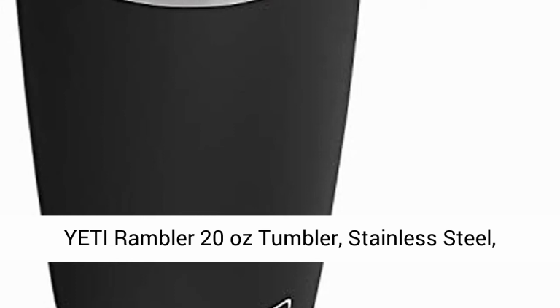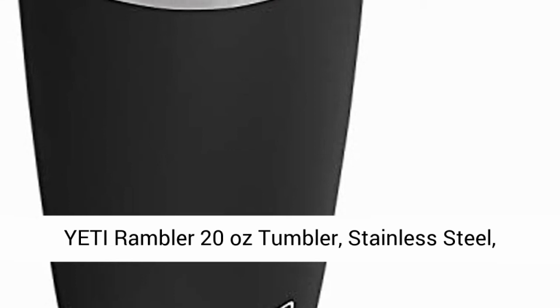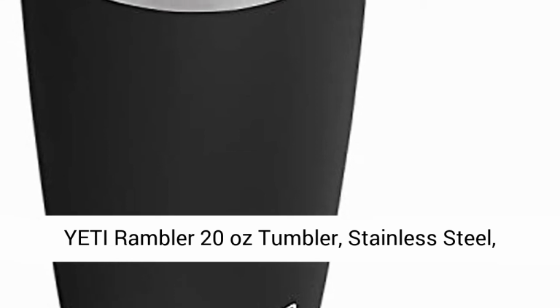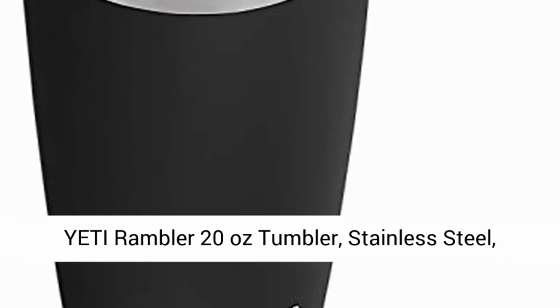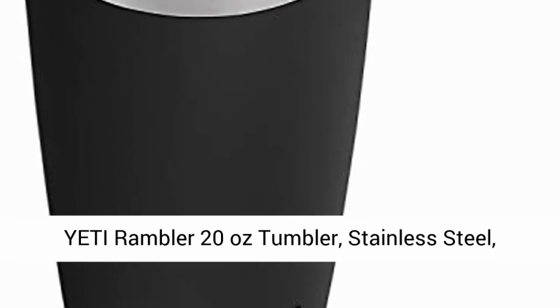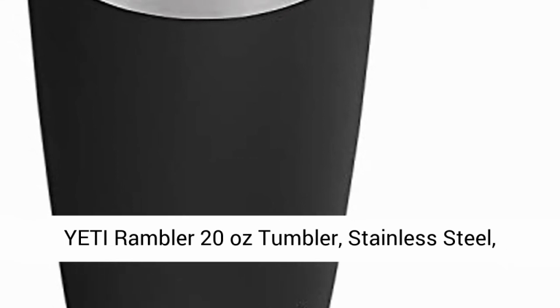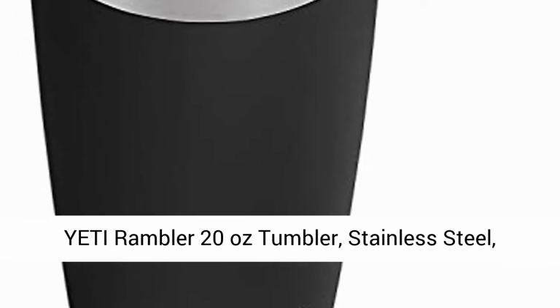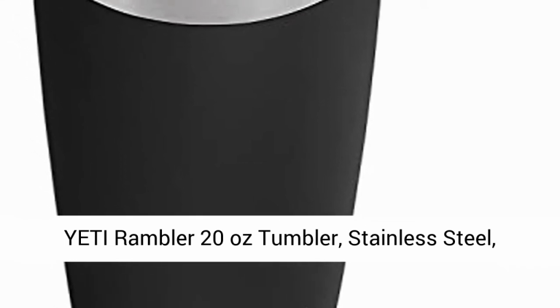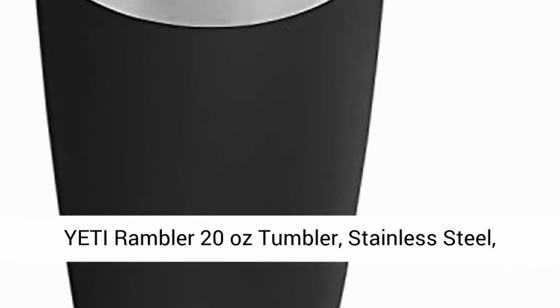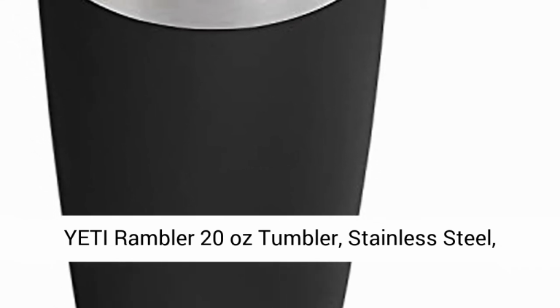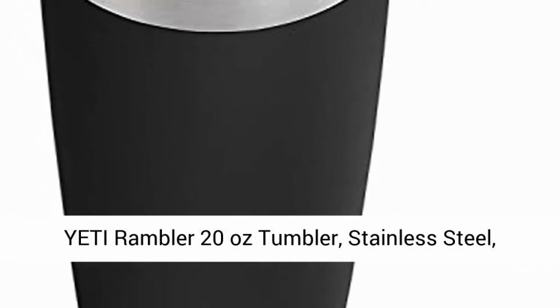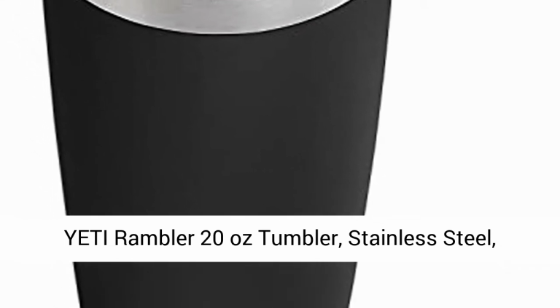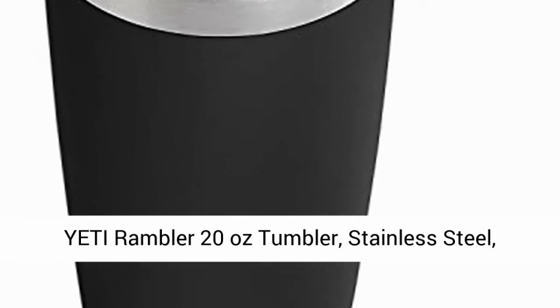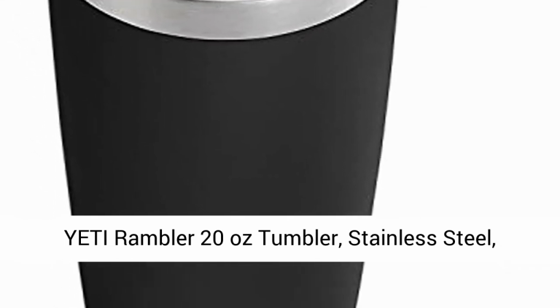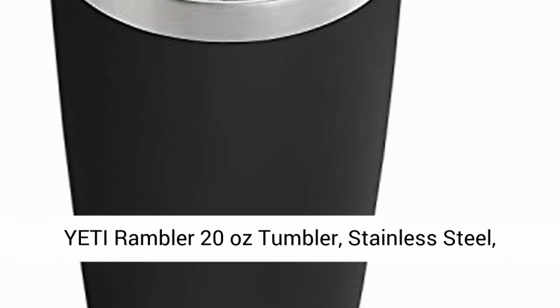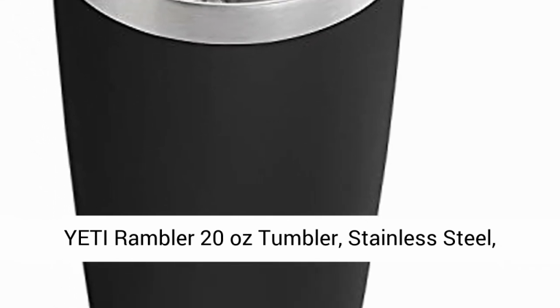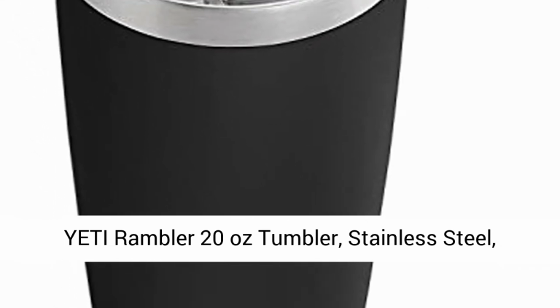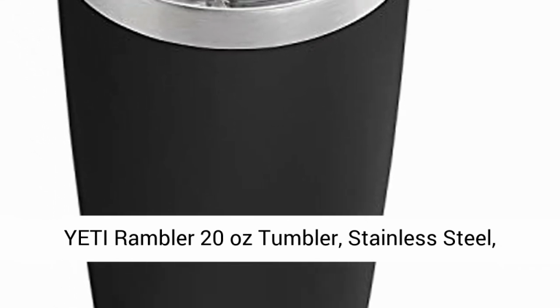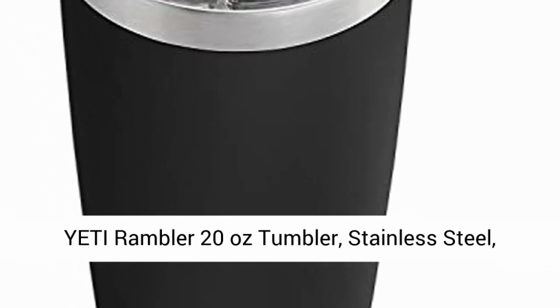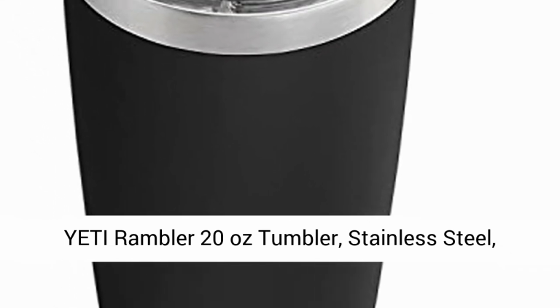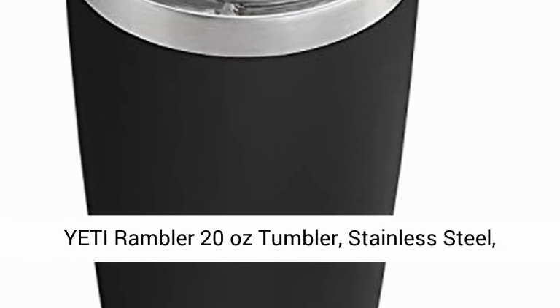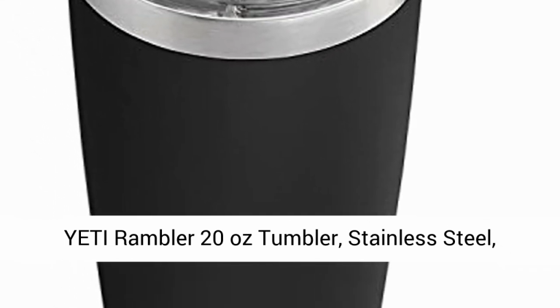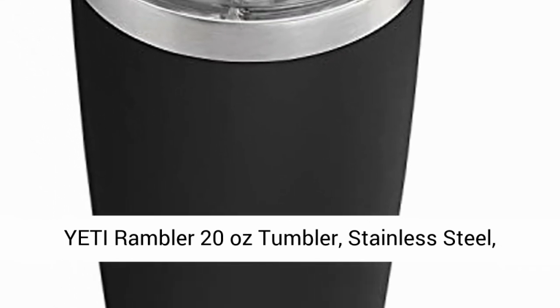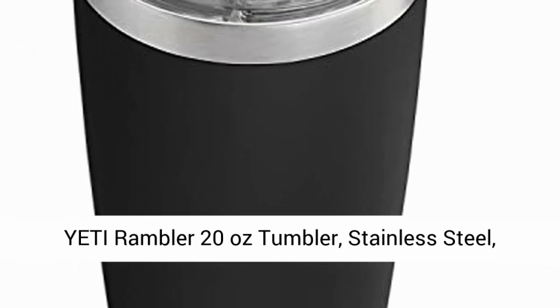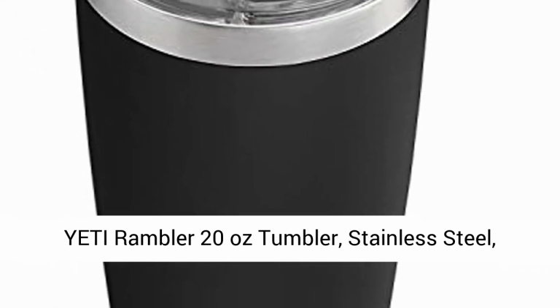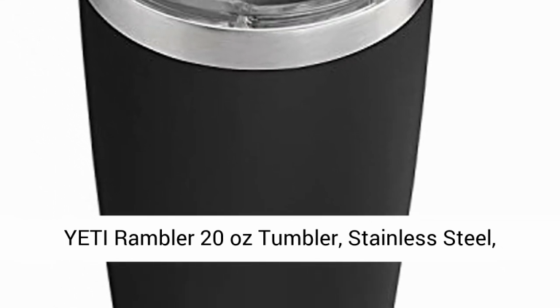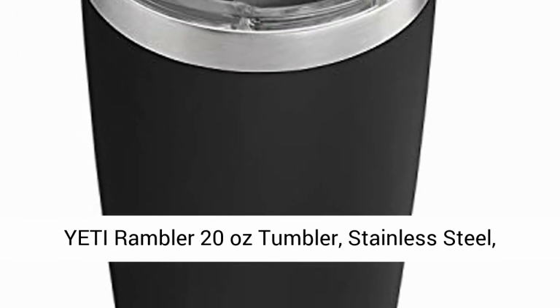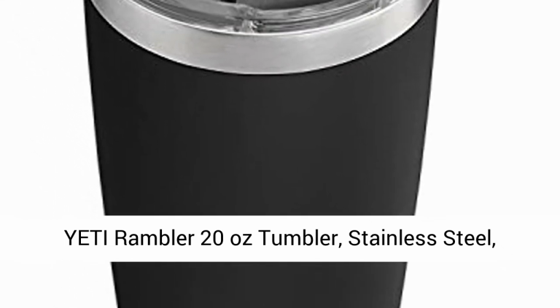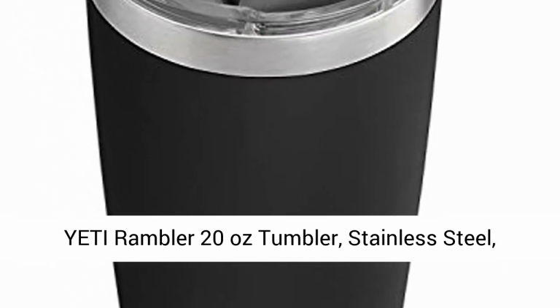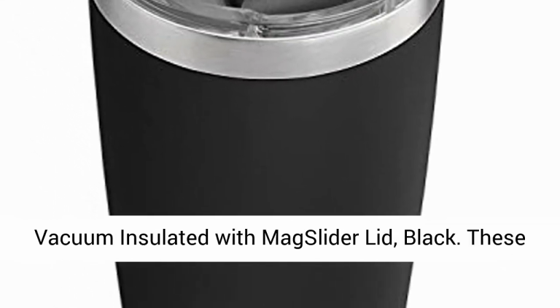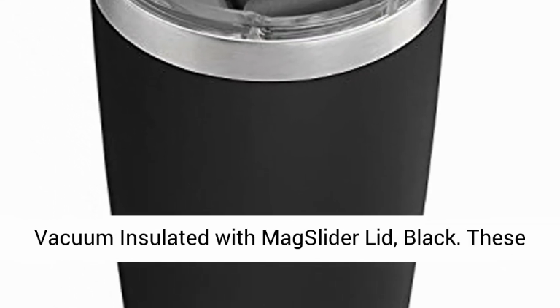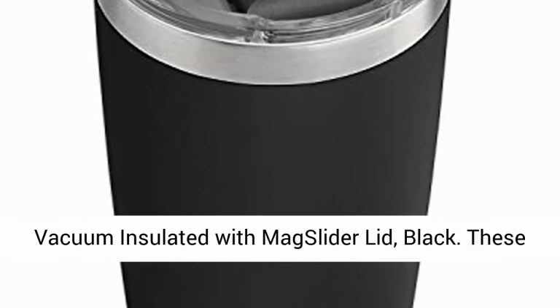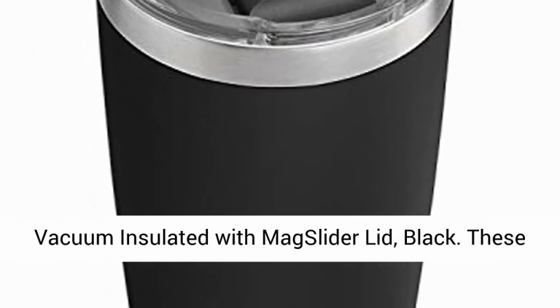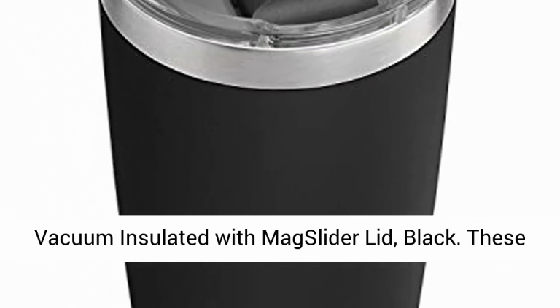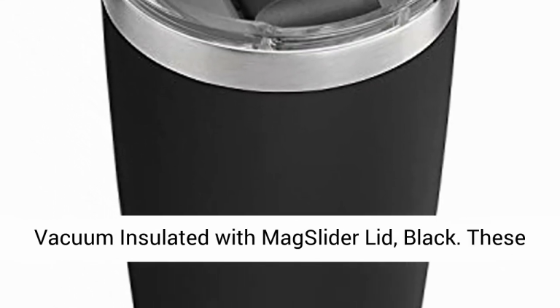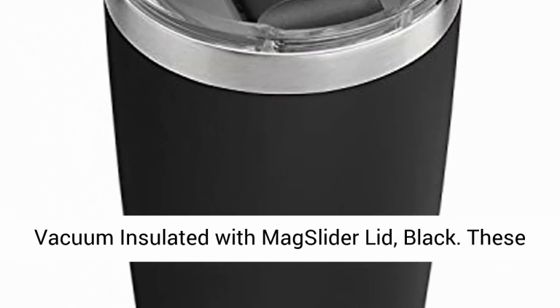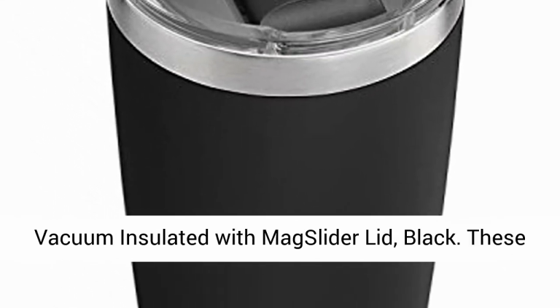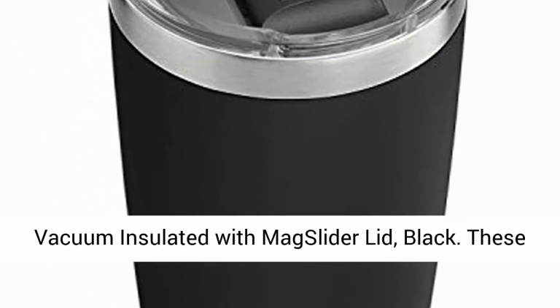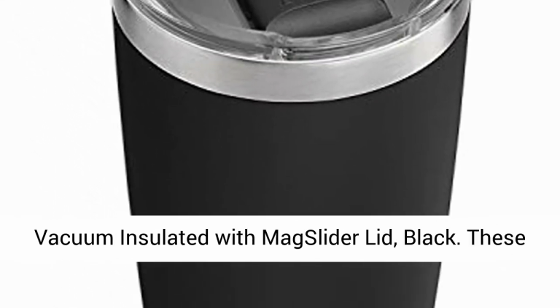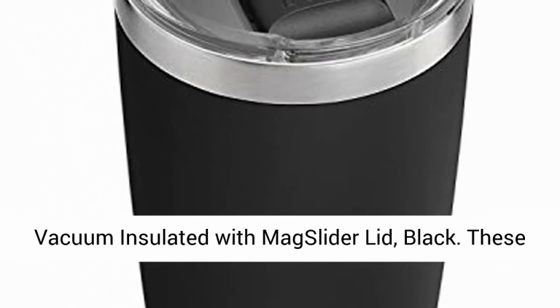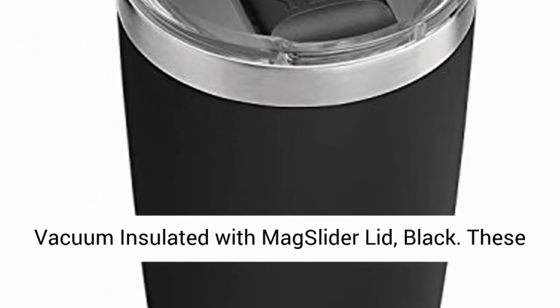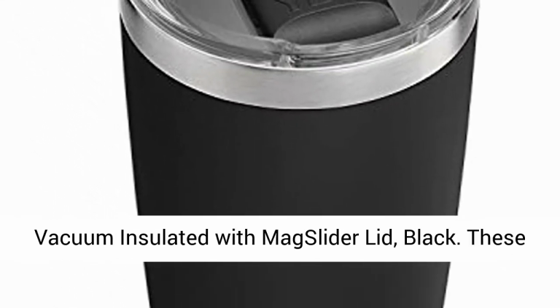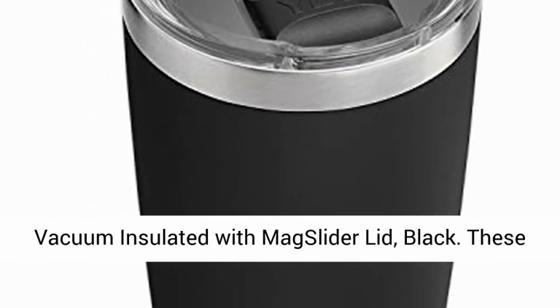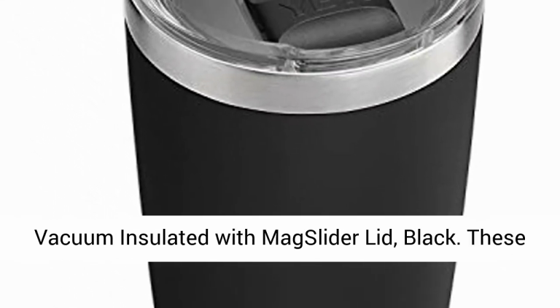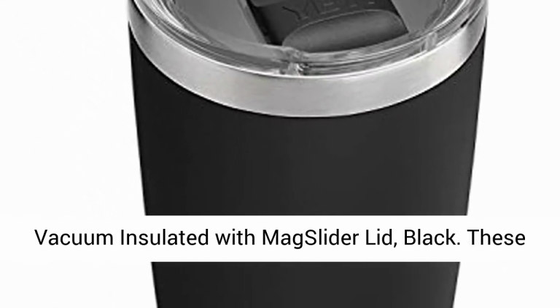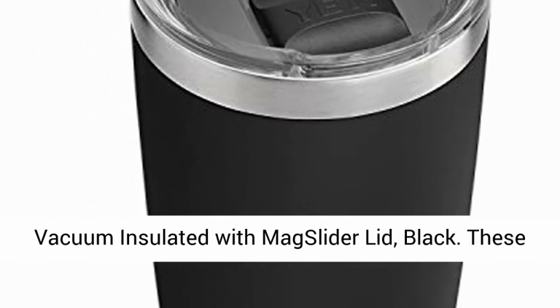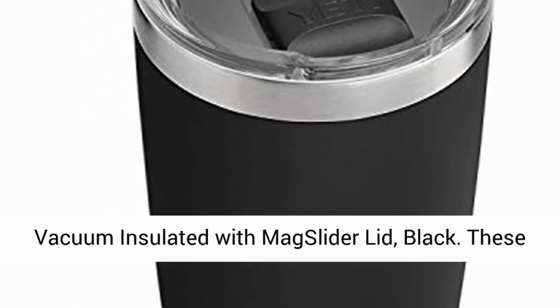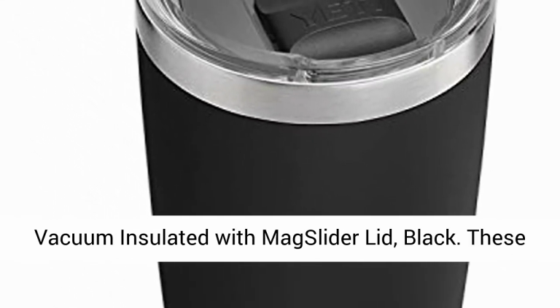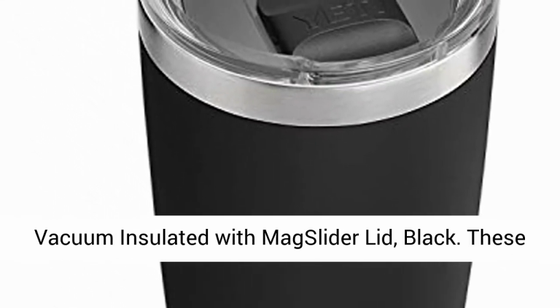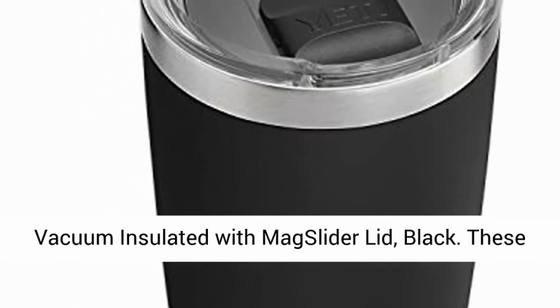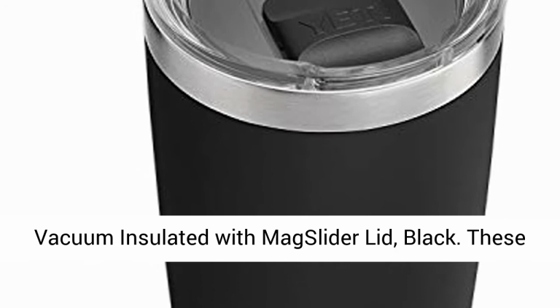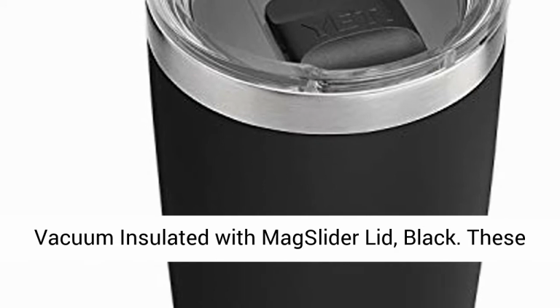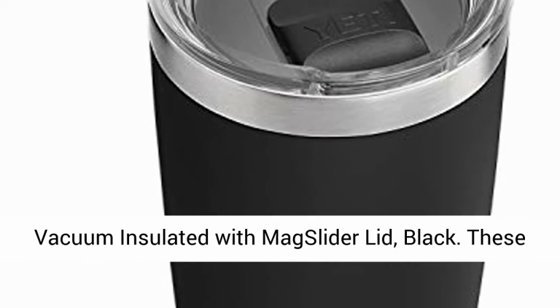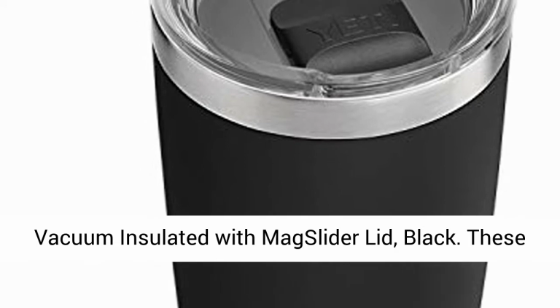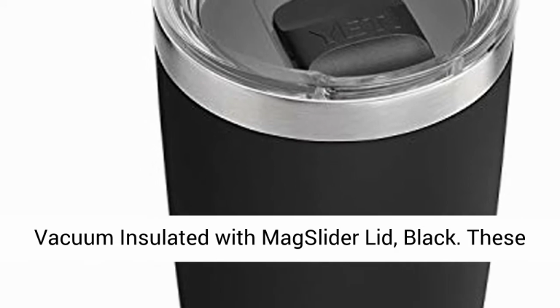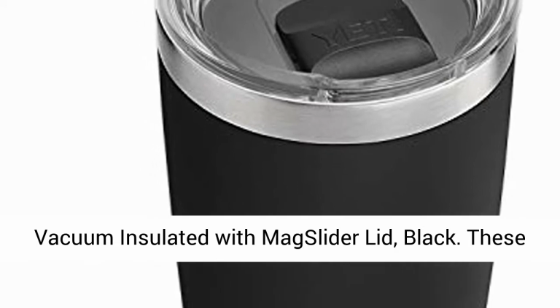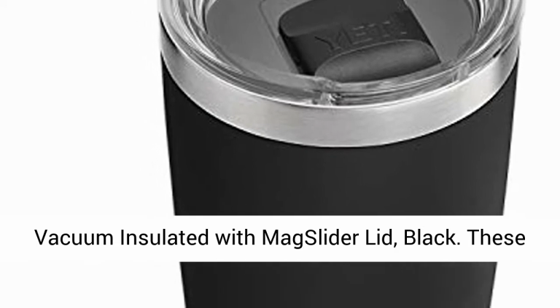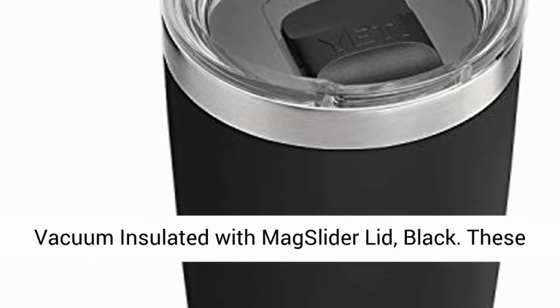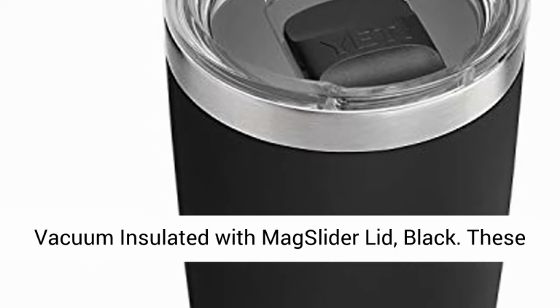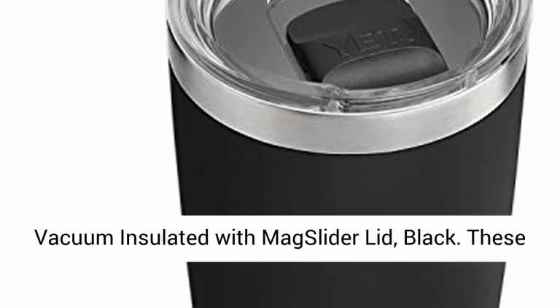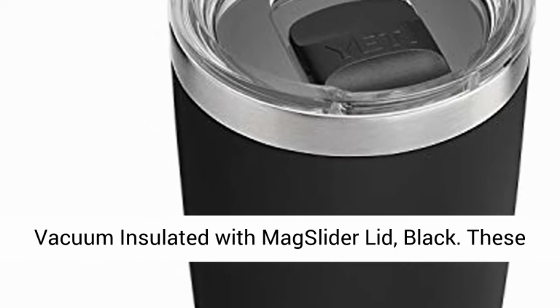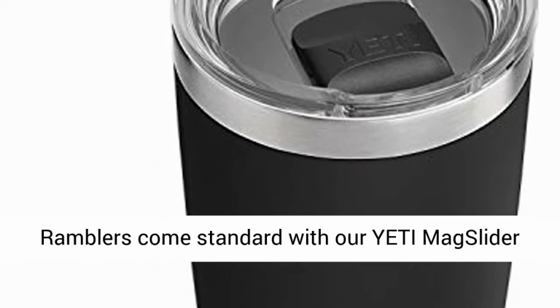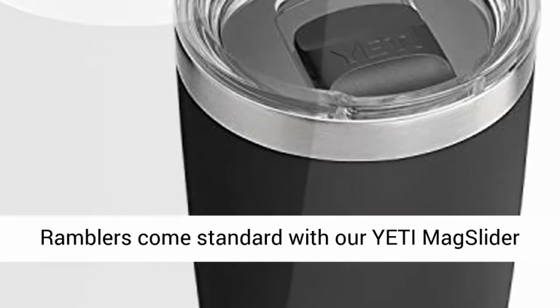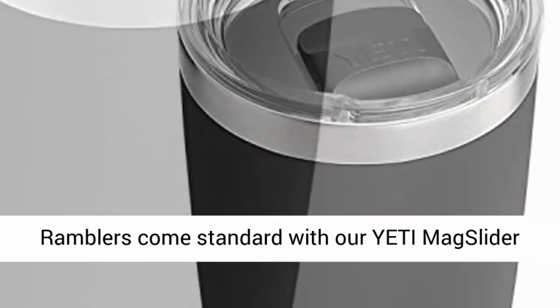Yeti Rambler 20 oz Tumbler, Stainless Steel, Vacuum Insulated with Mag Slider Lid, Black.